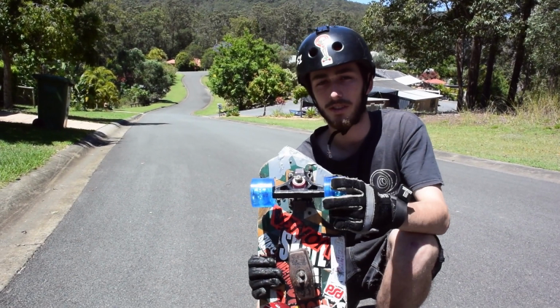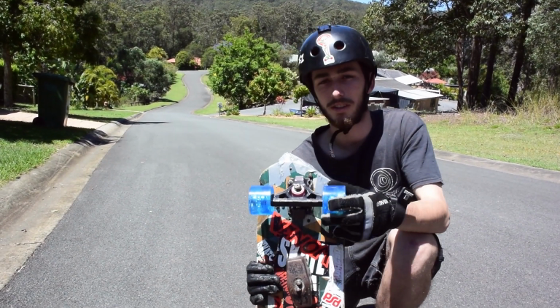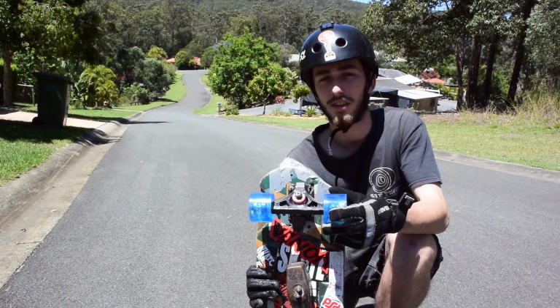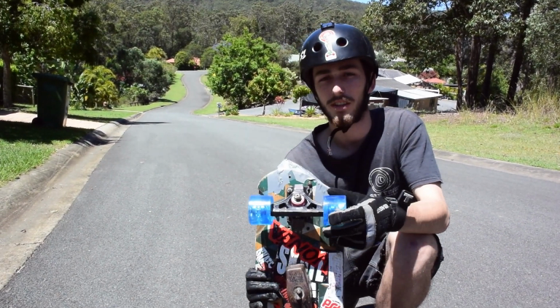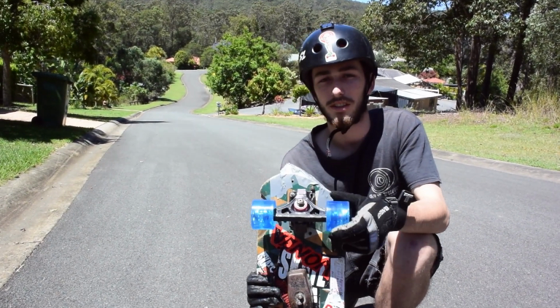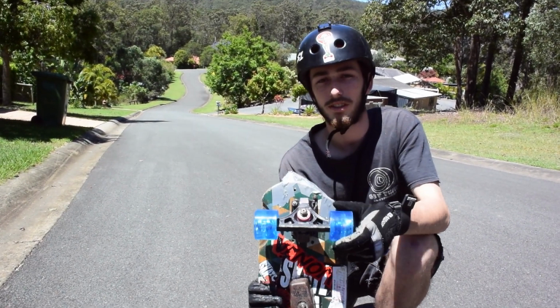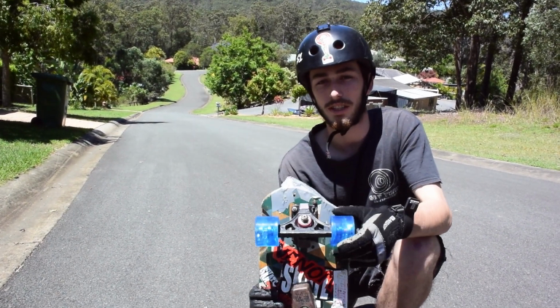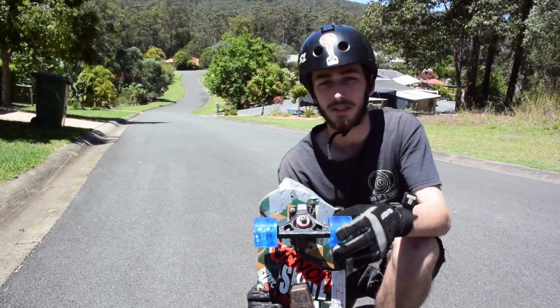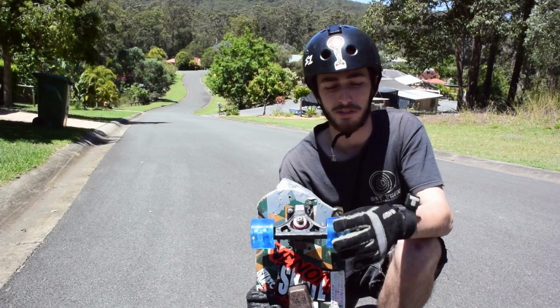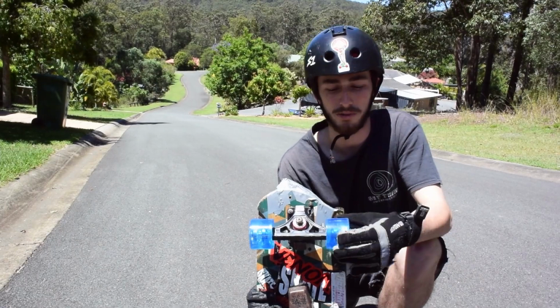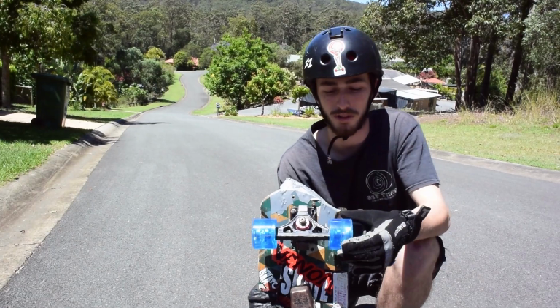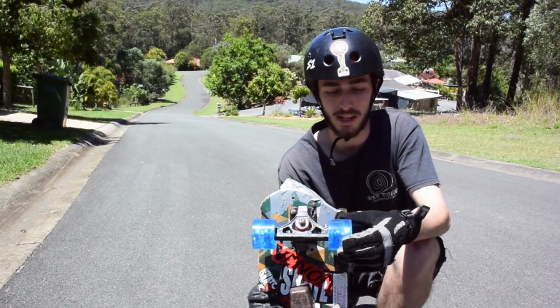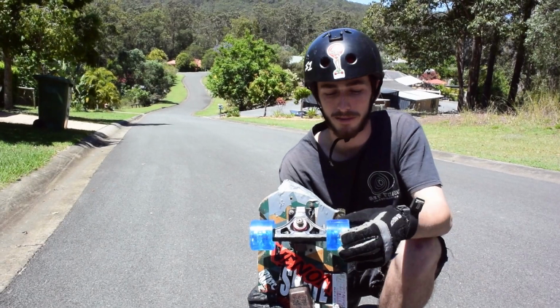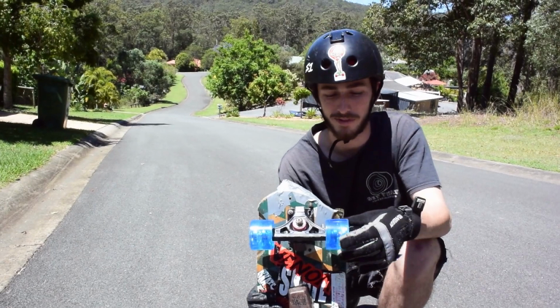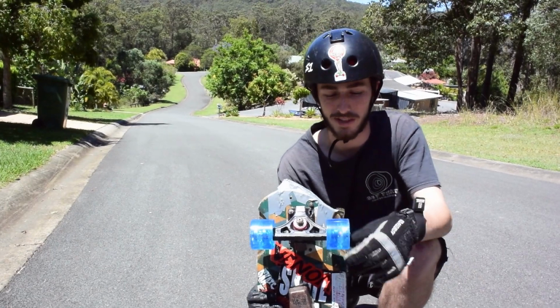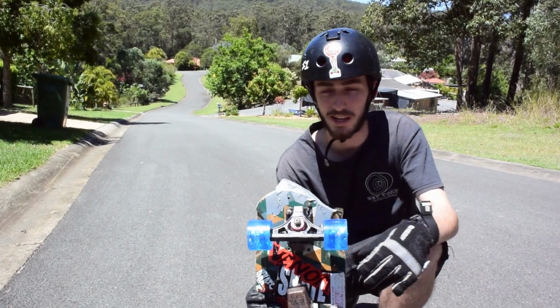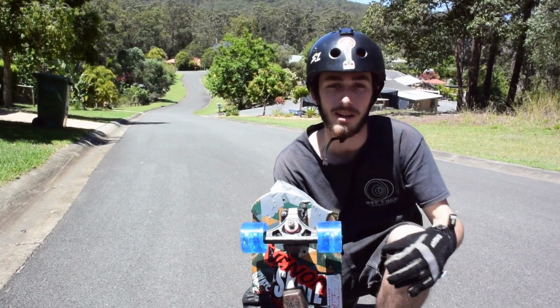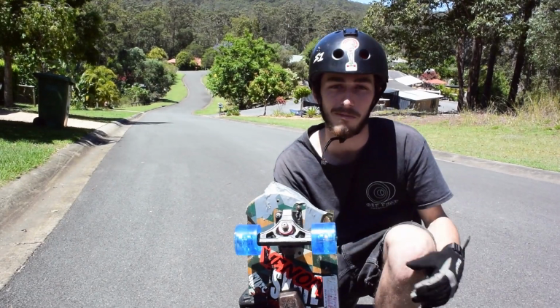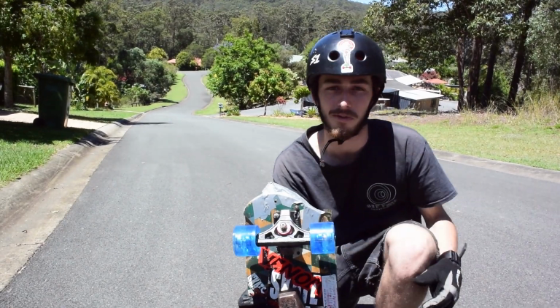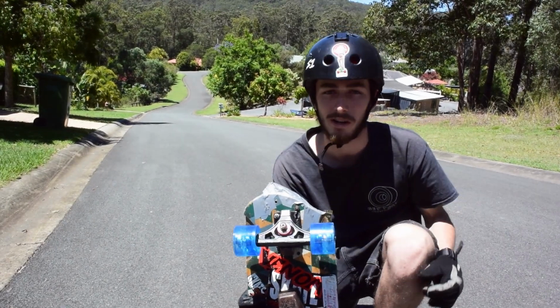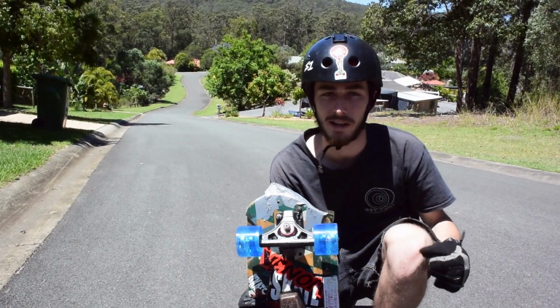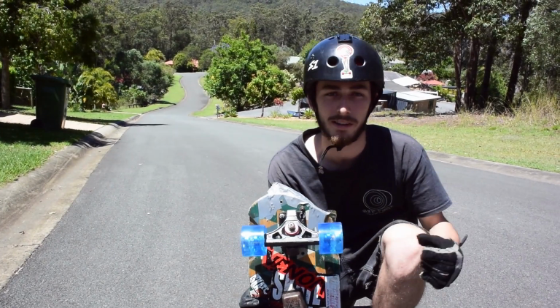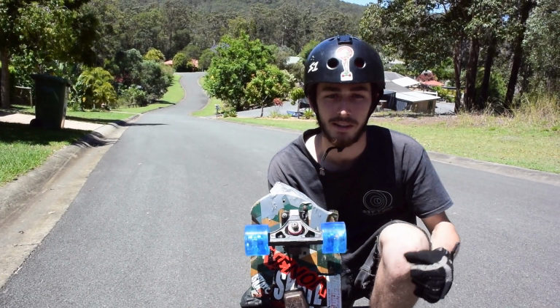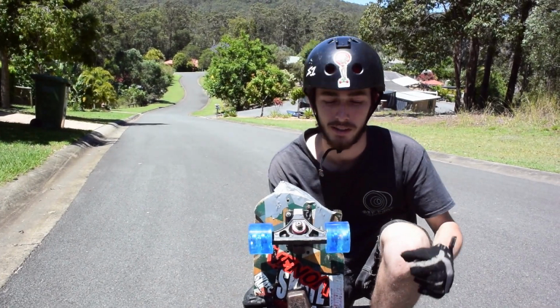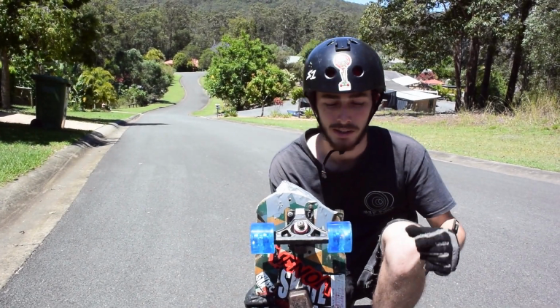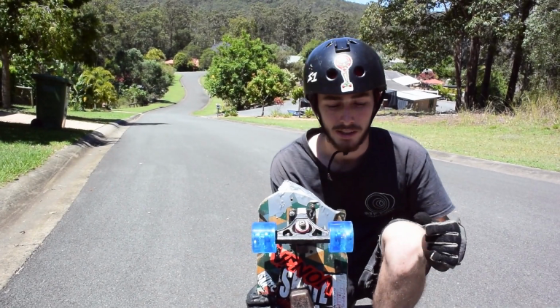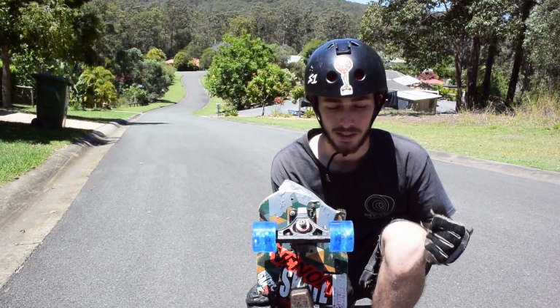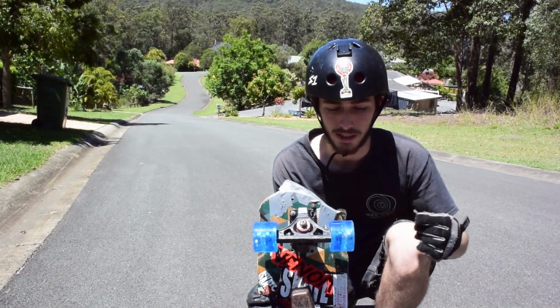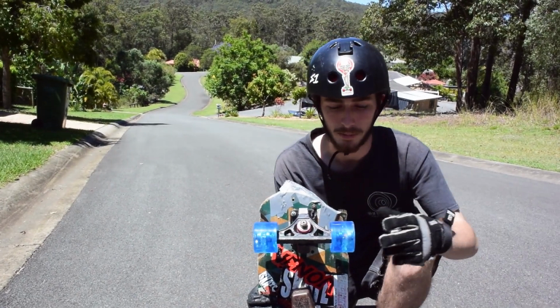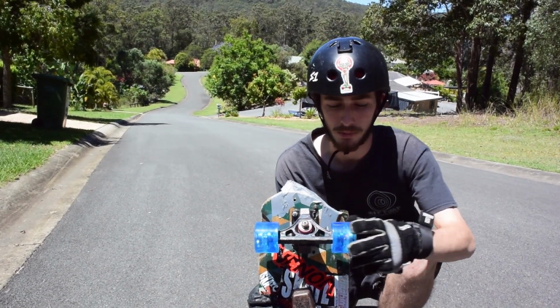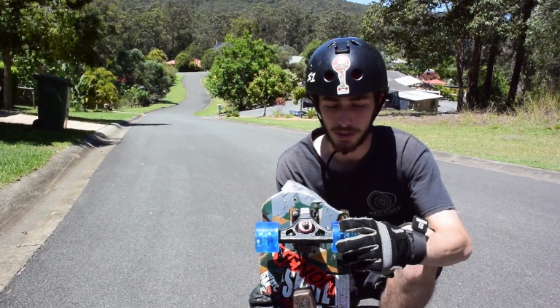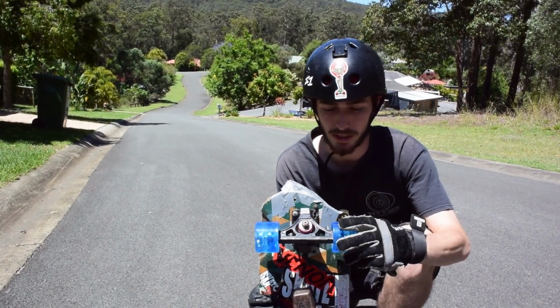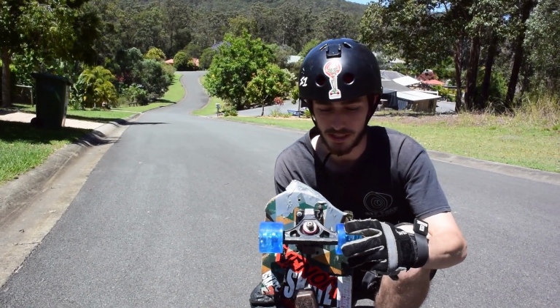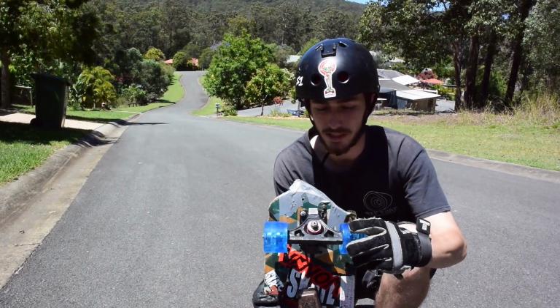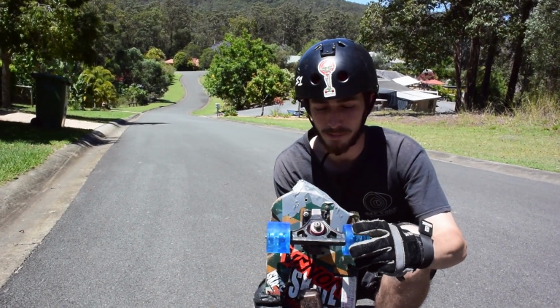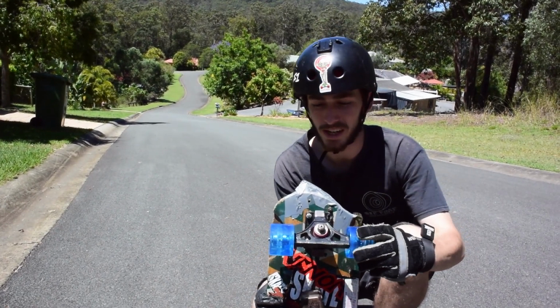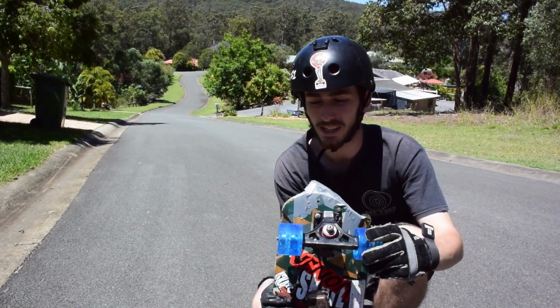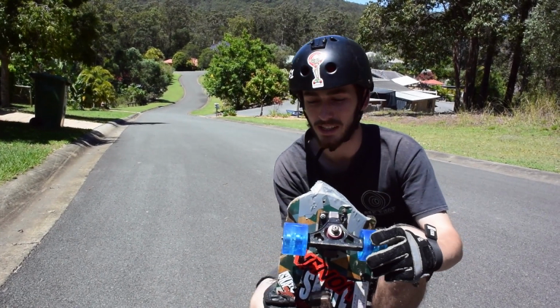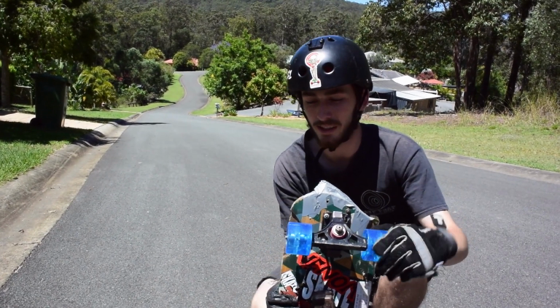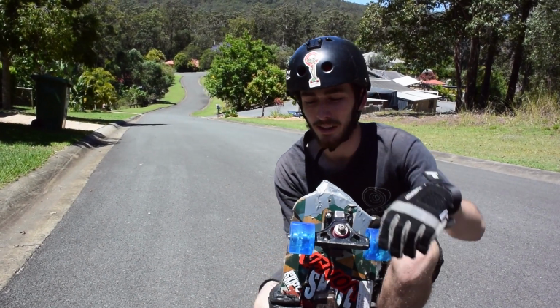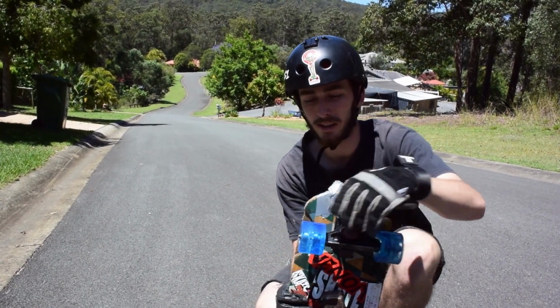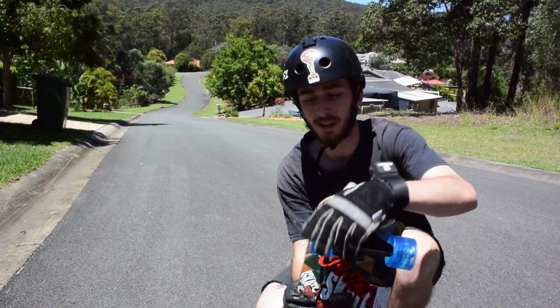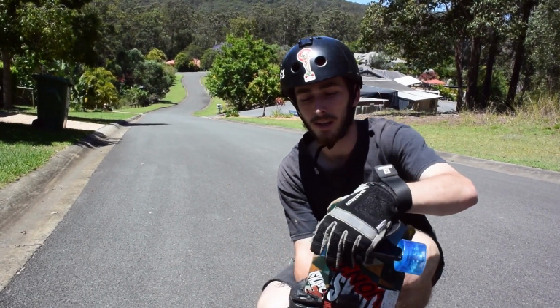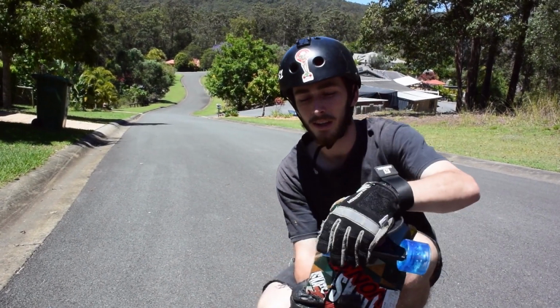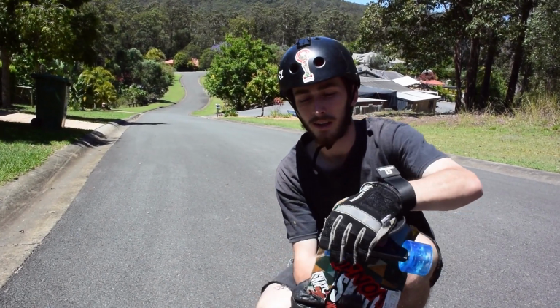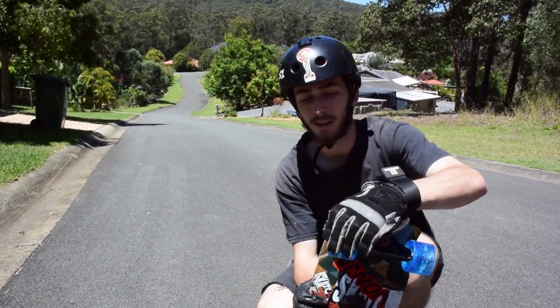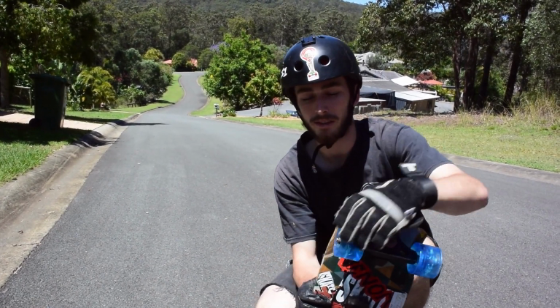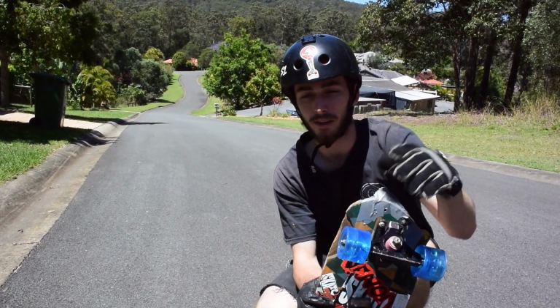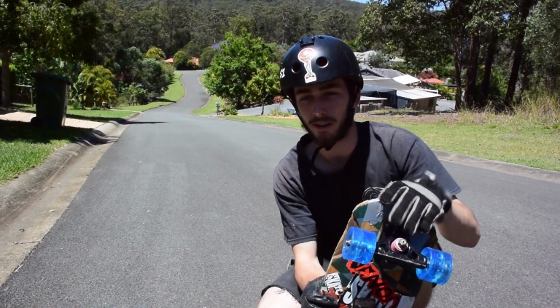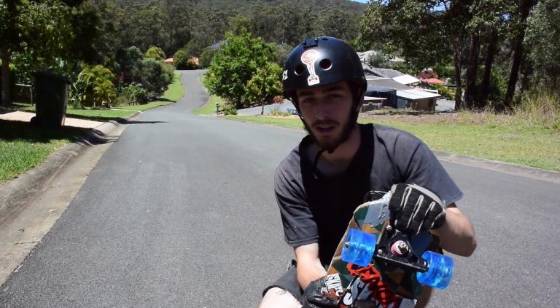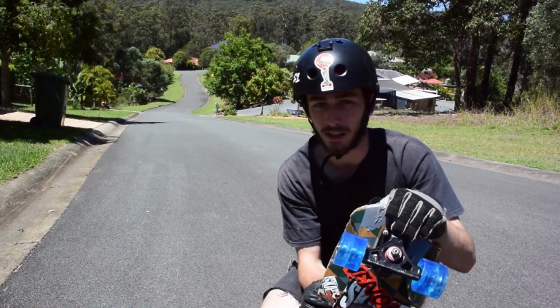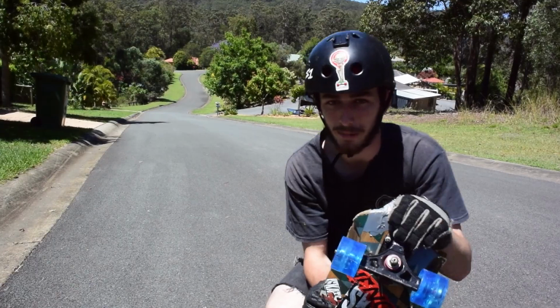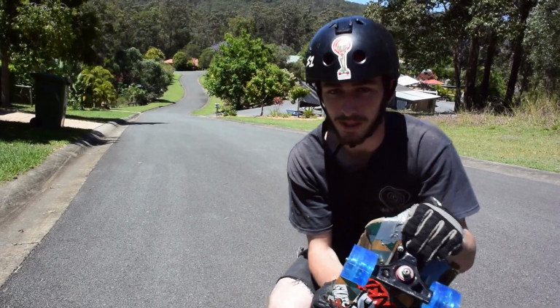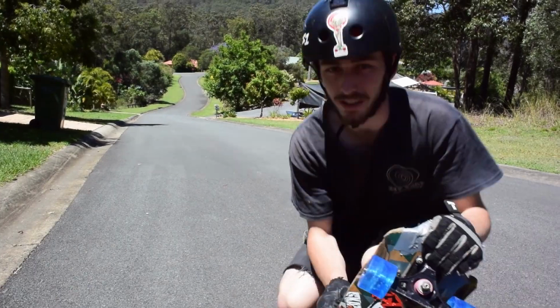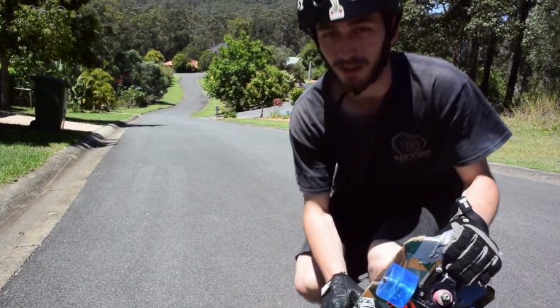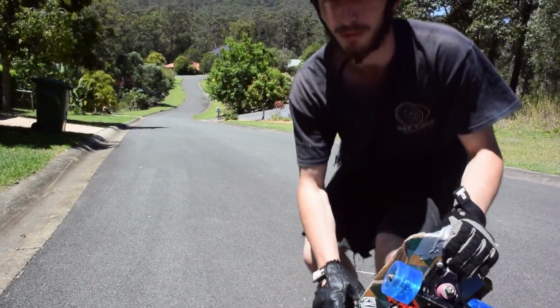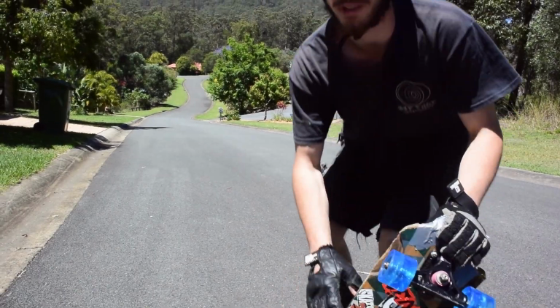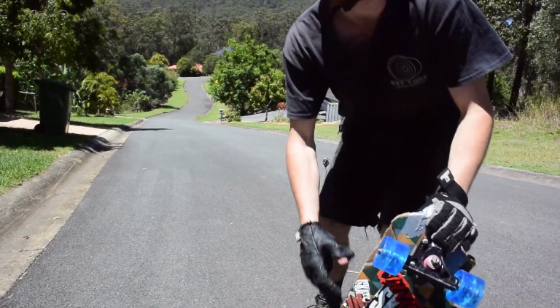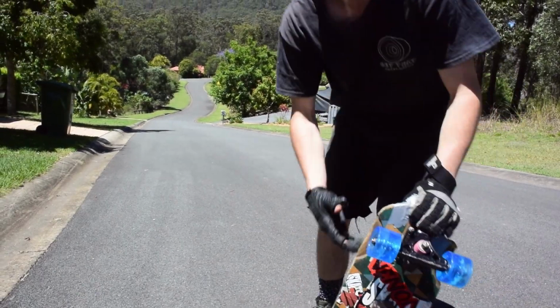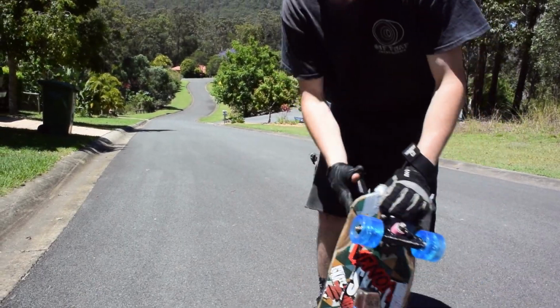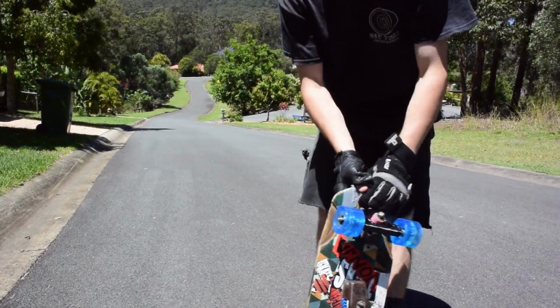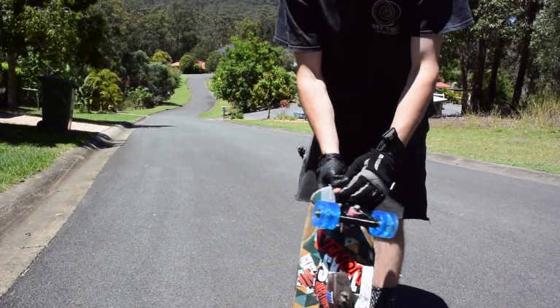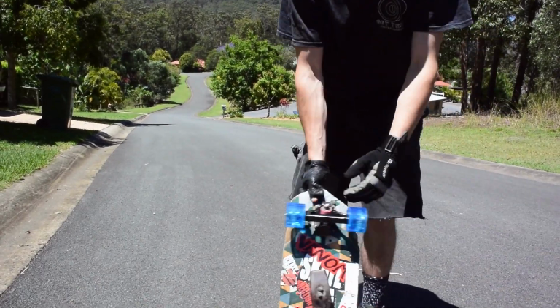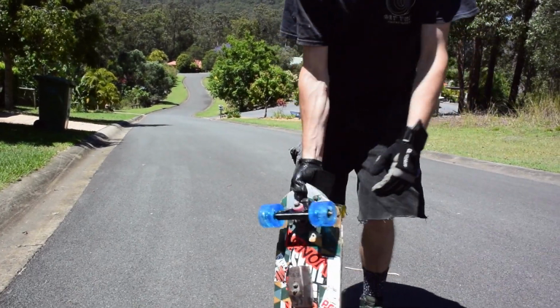These wheels are really slippery when they're fresh. You can still slide them and stand up fine — they're going to be real easy to break in, so I'm going to be watching out for the surface.